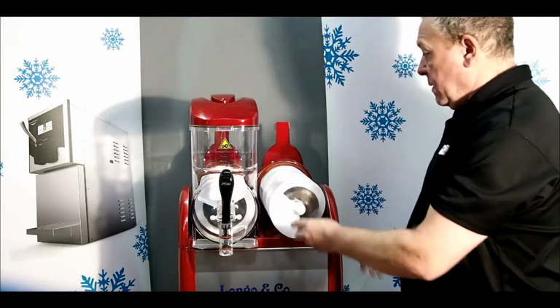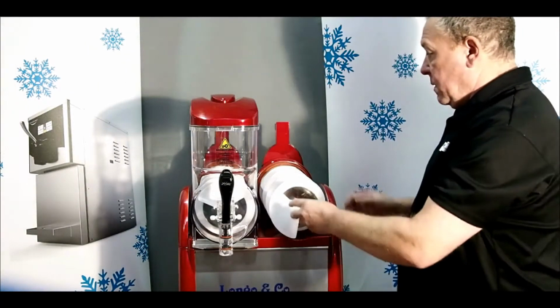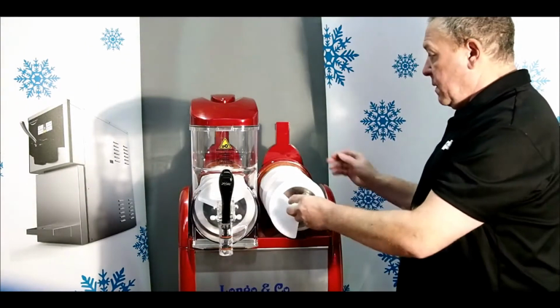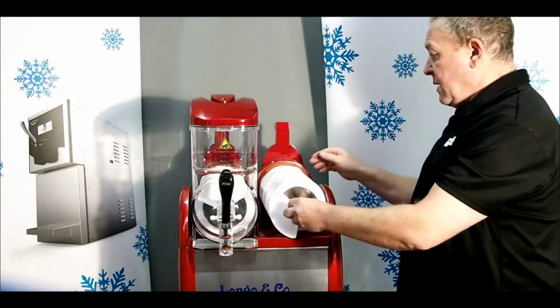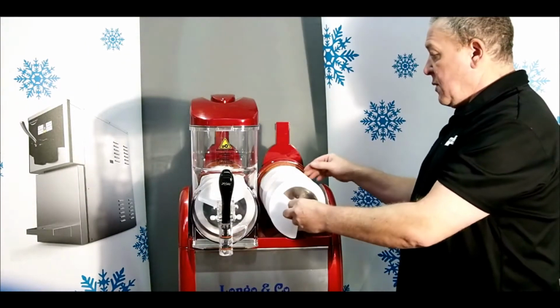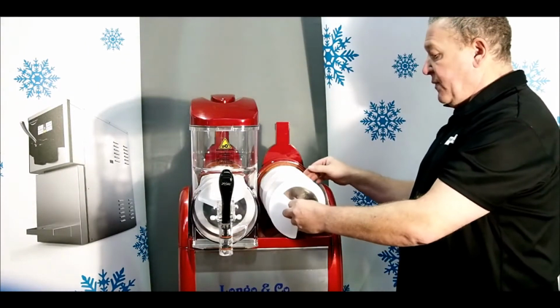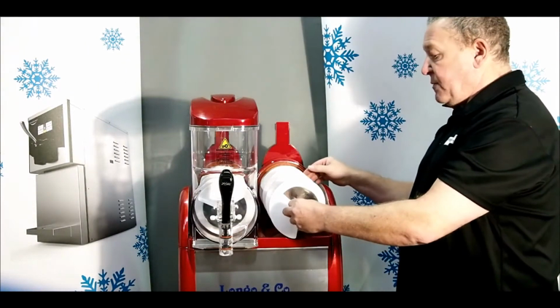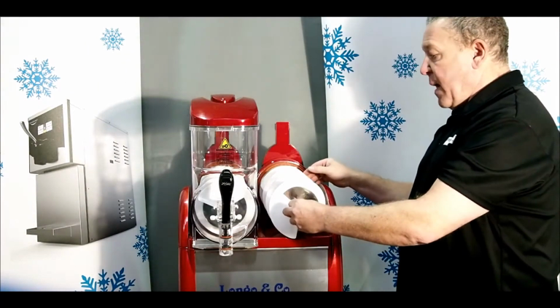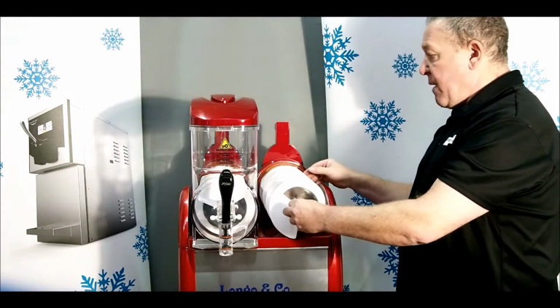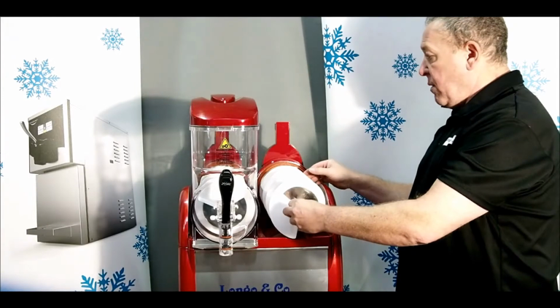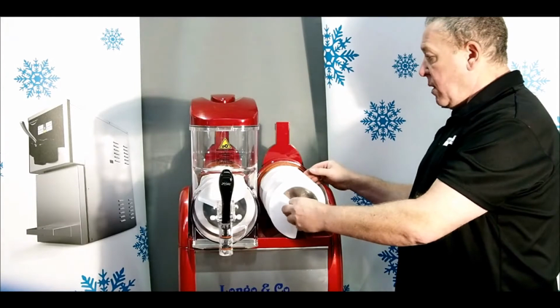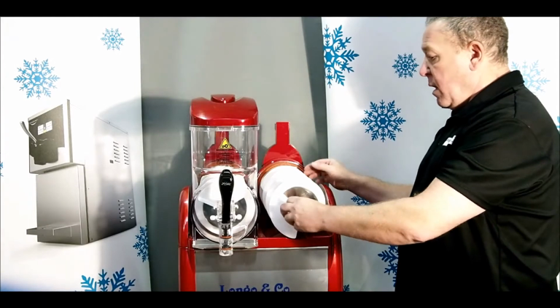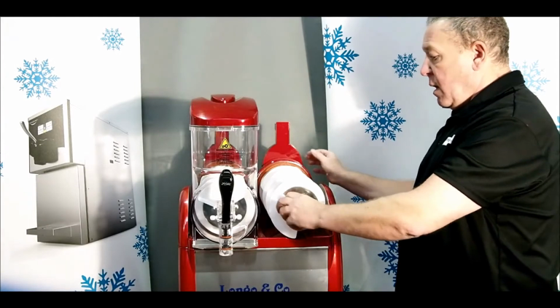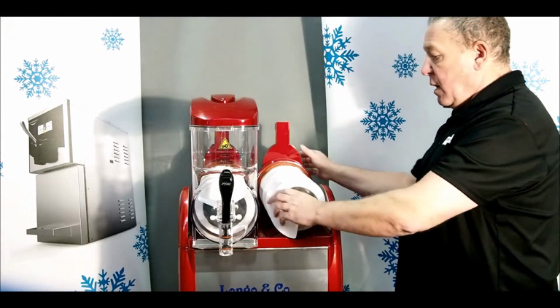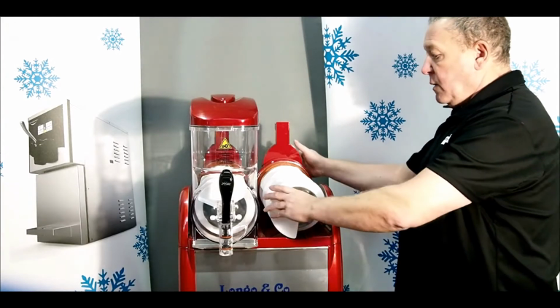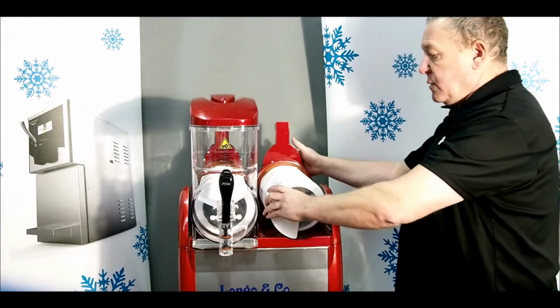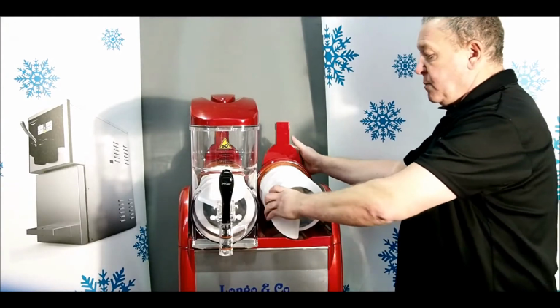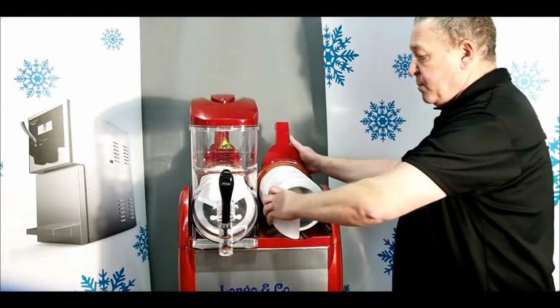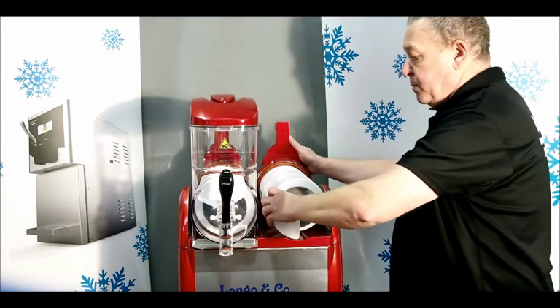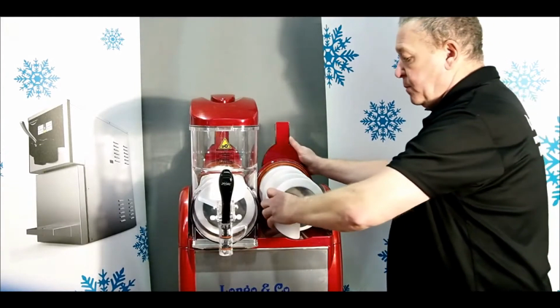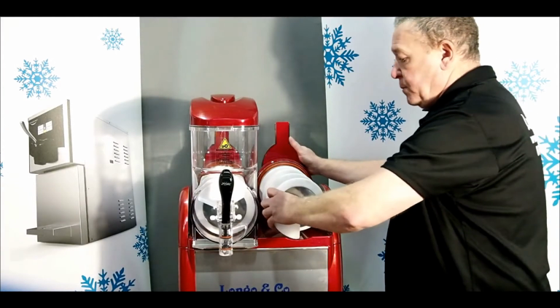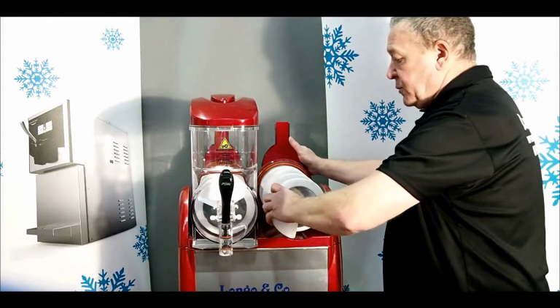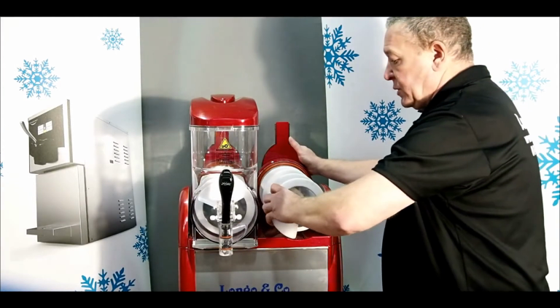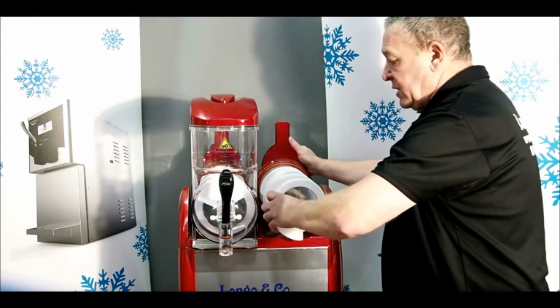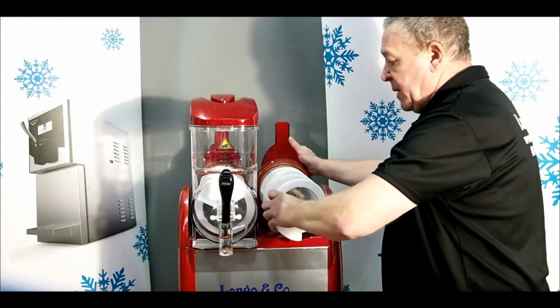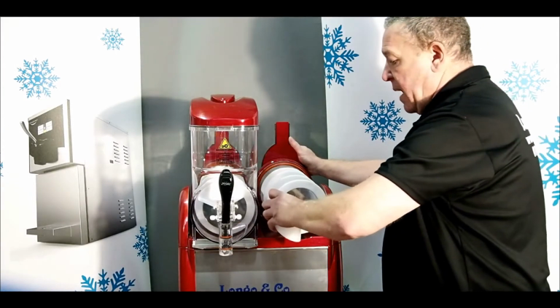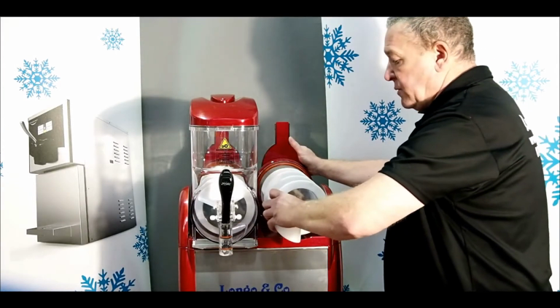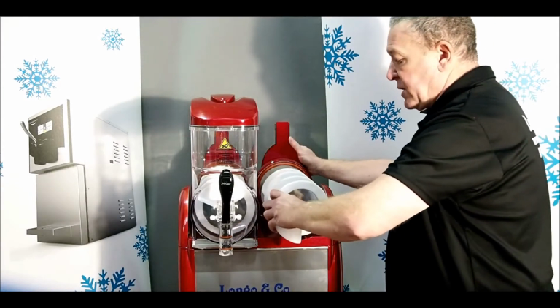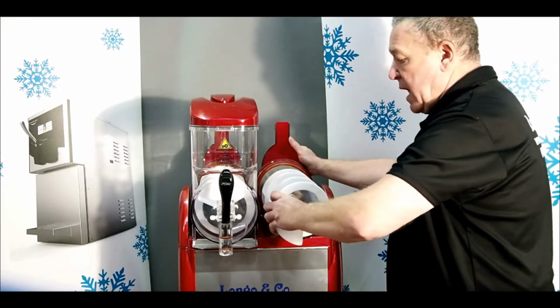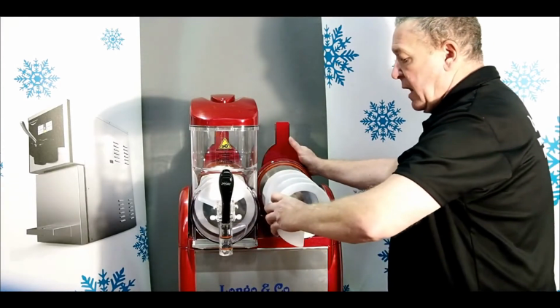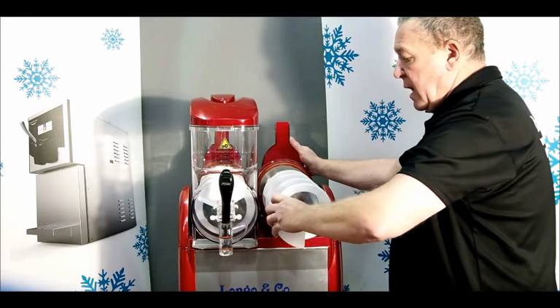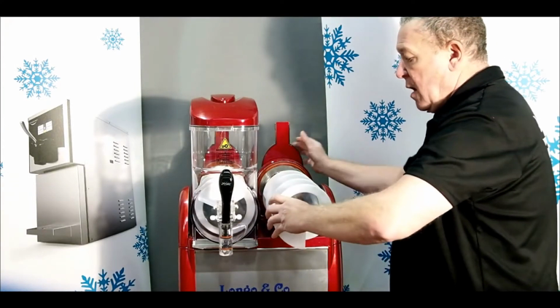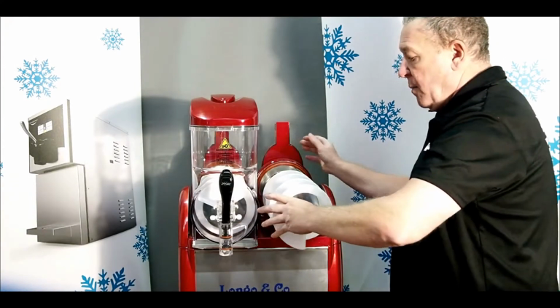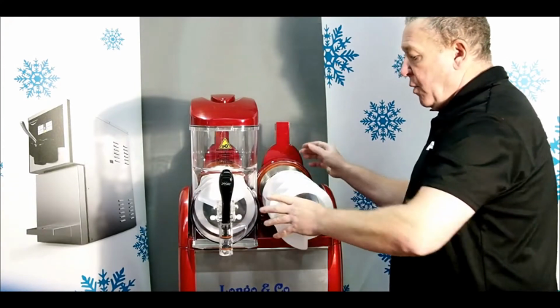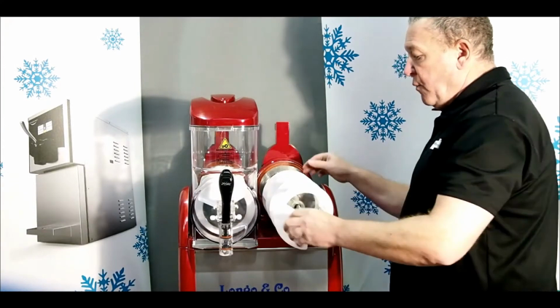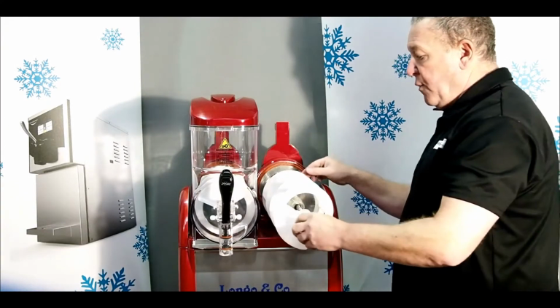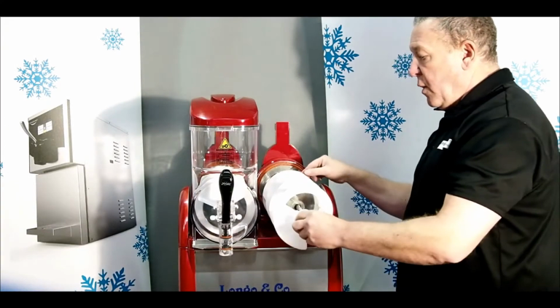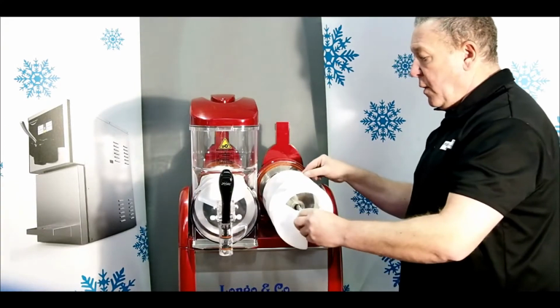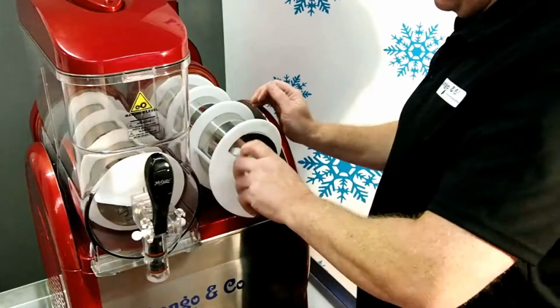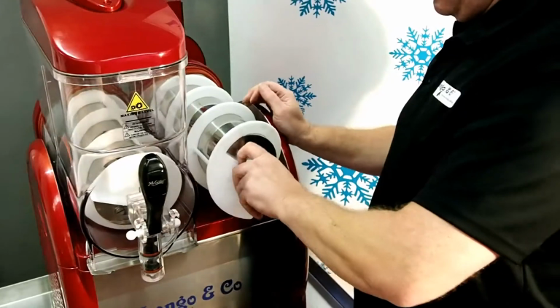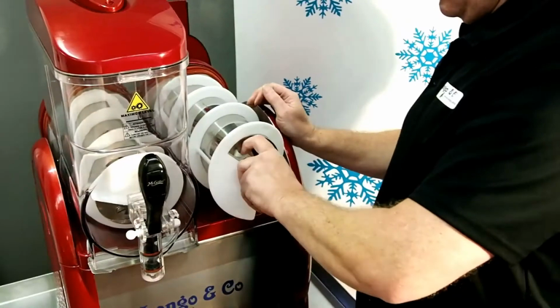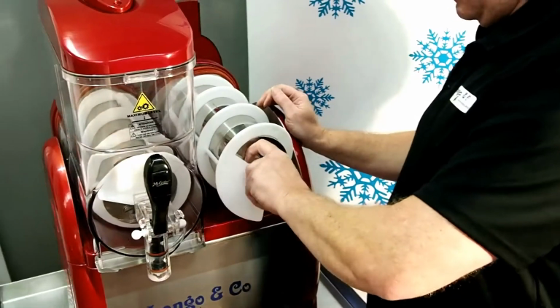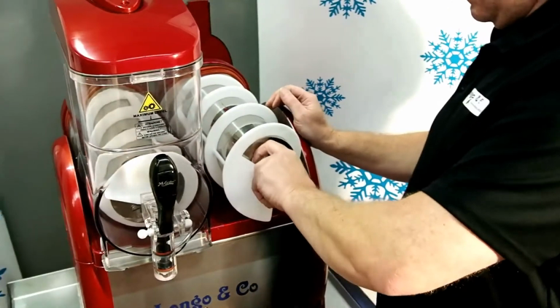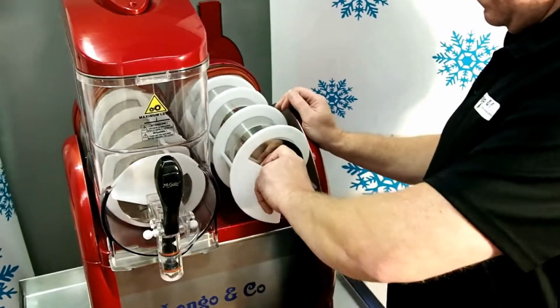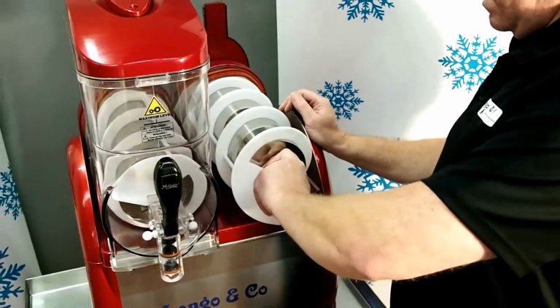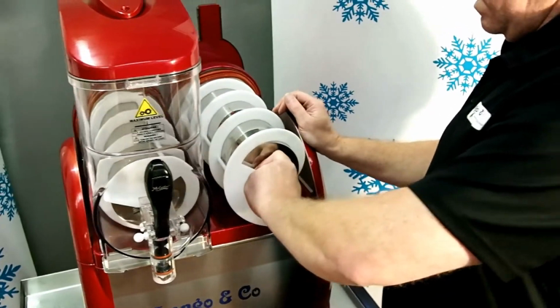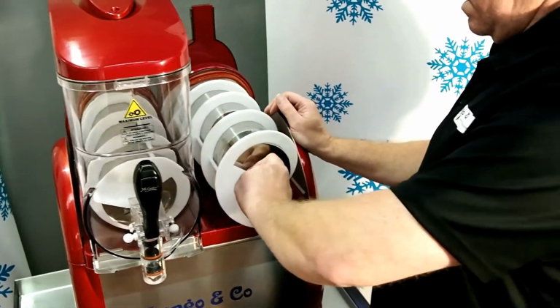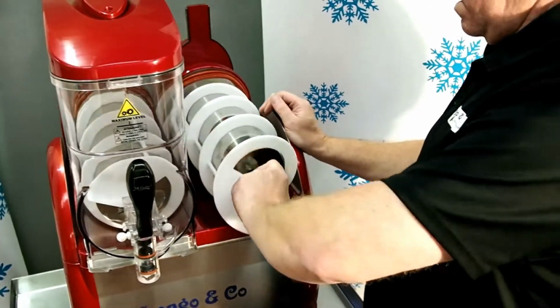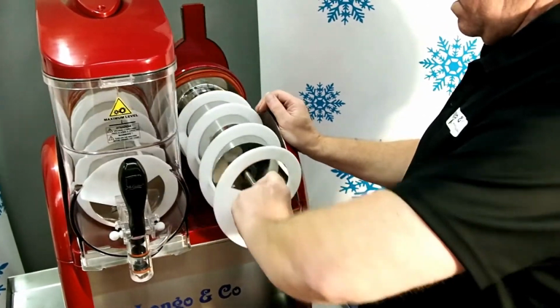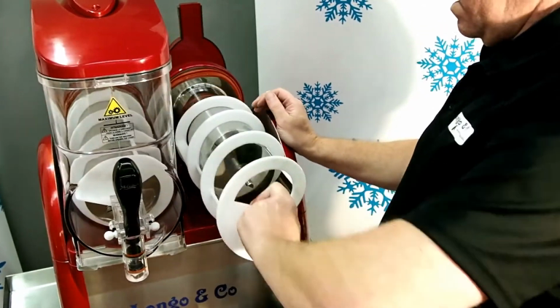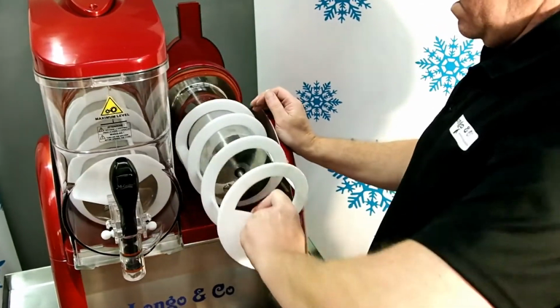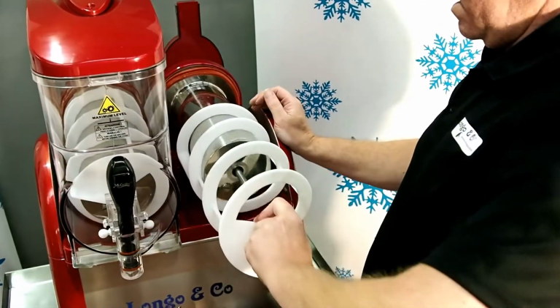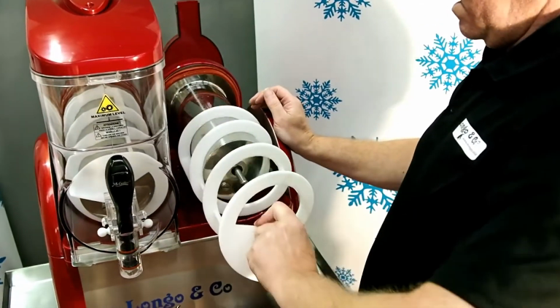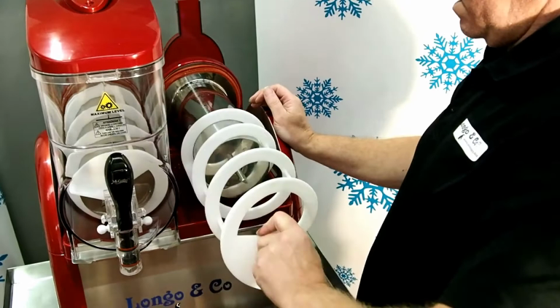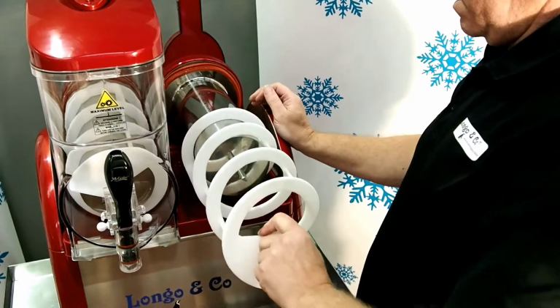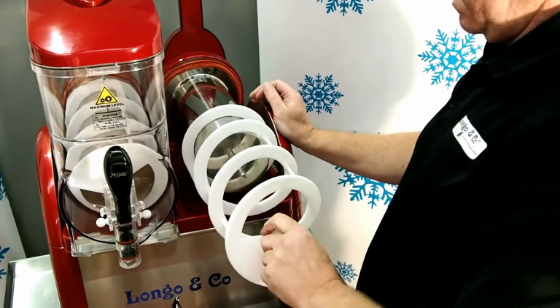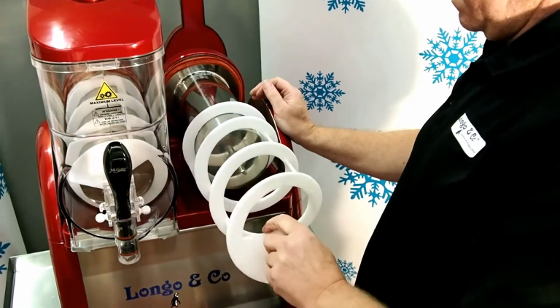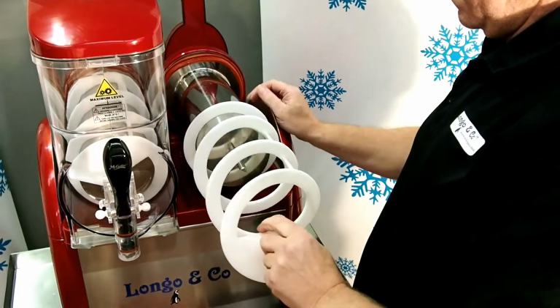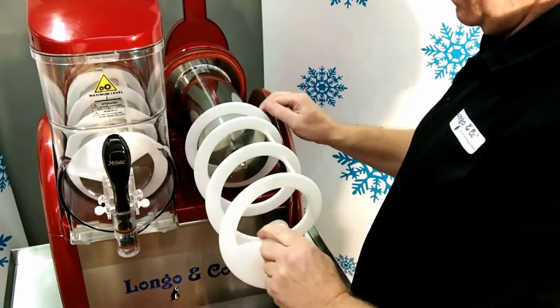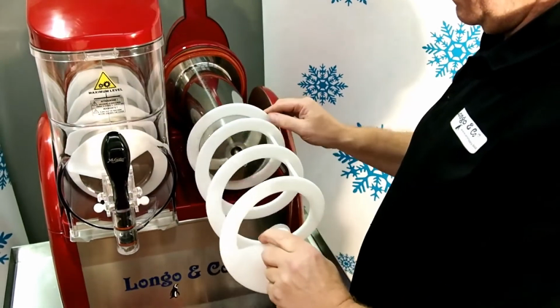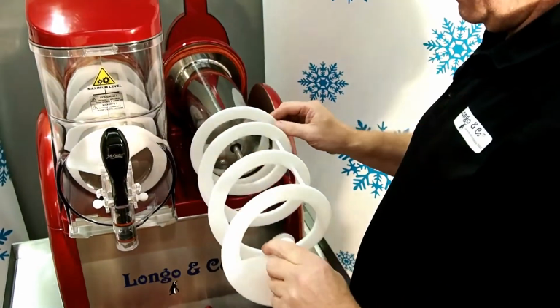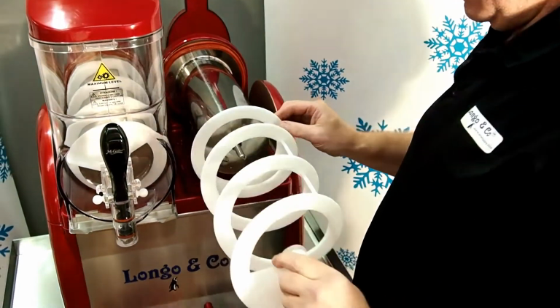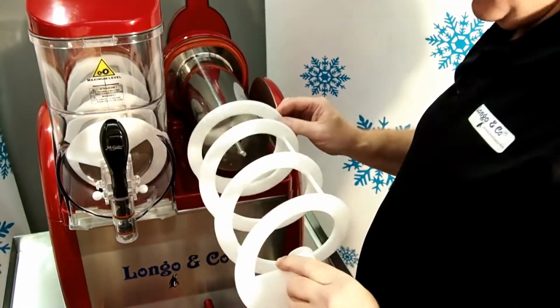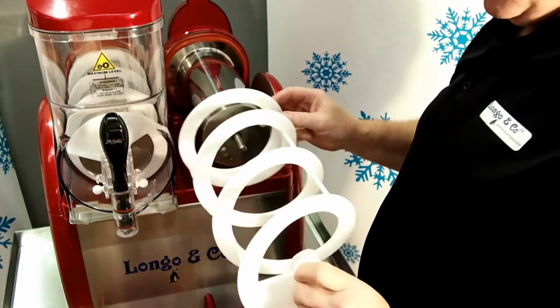Then you have the spiral. Push the spiral slightly, pull forward, and the spiral then comes off to be changed.